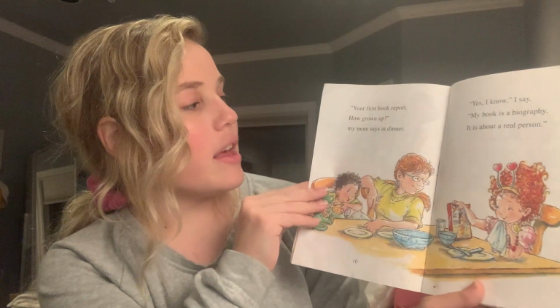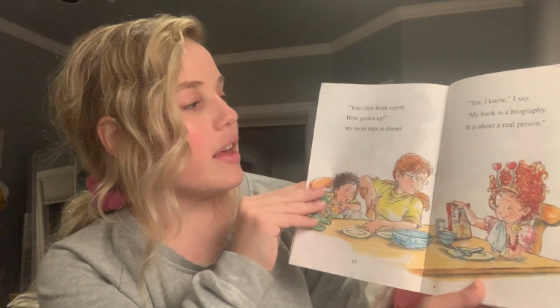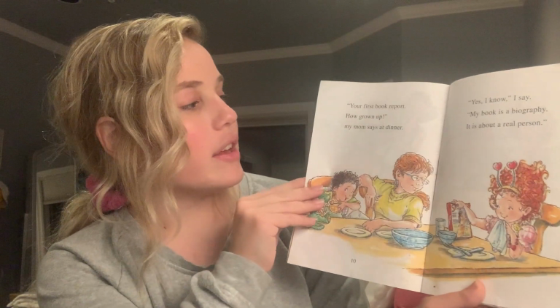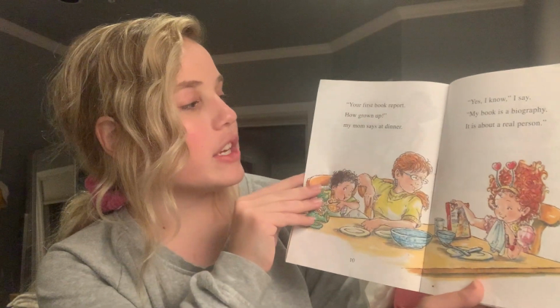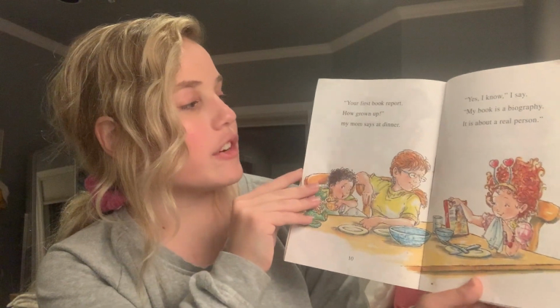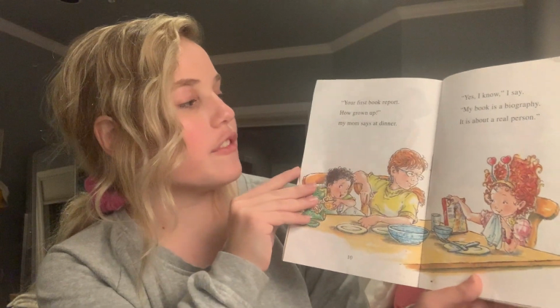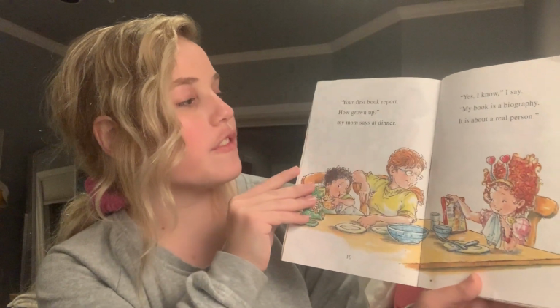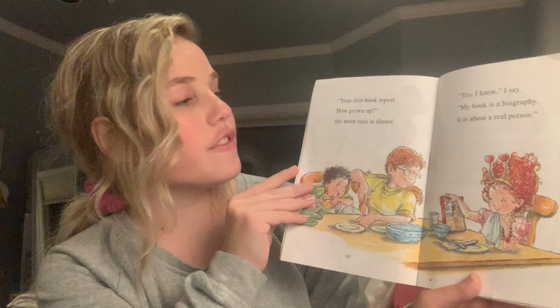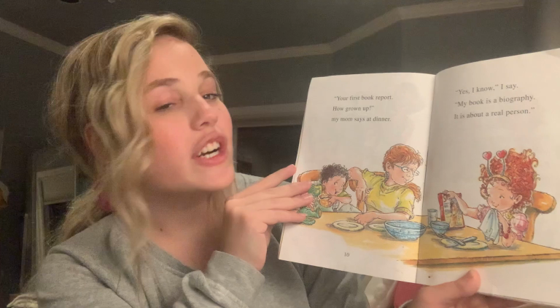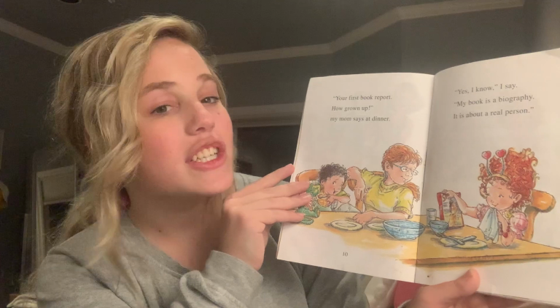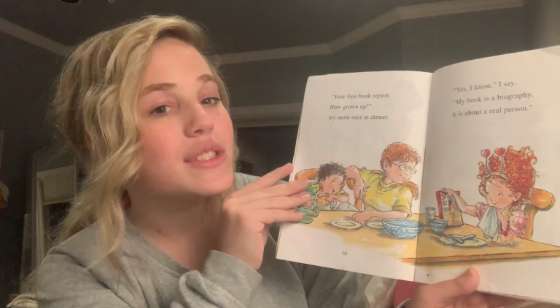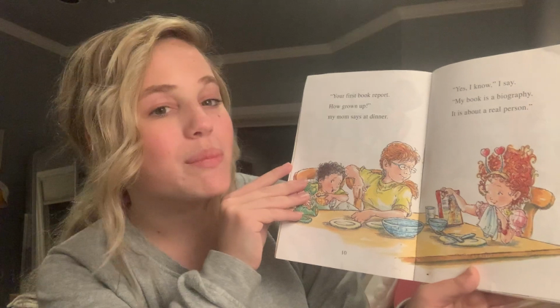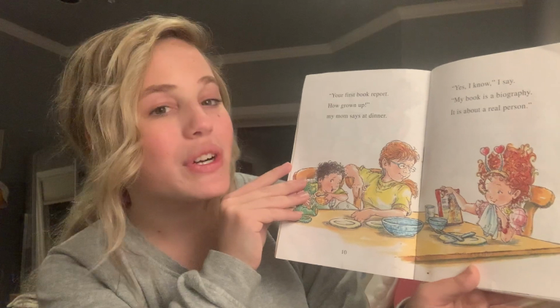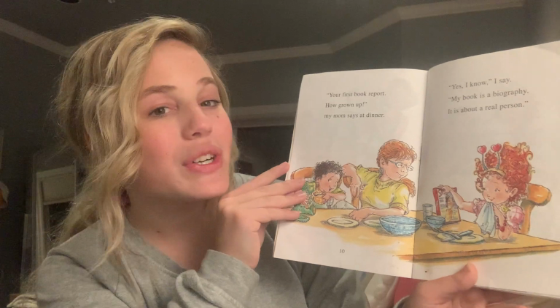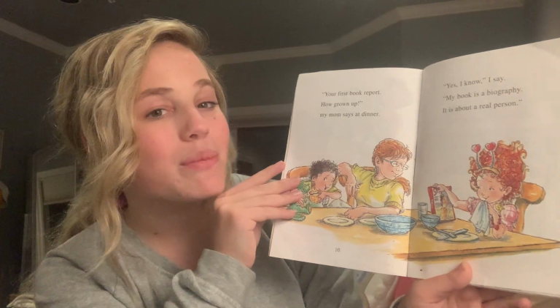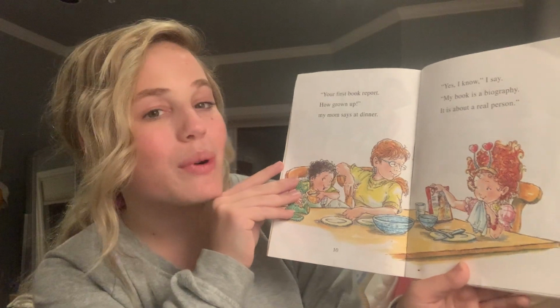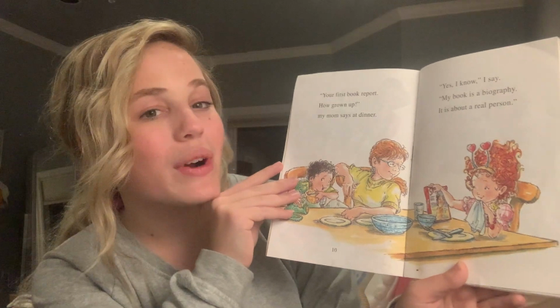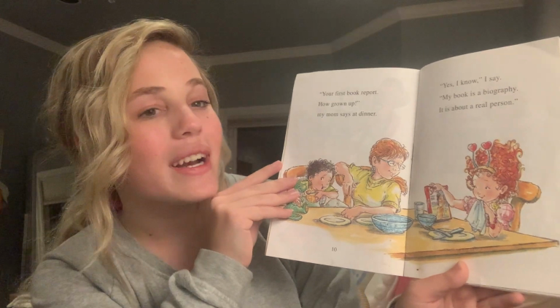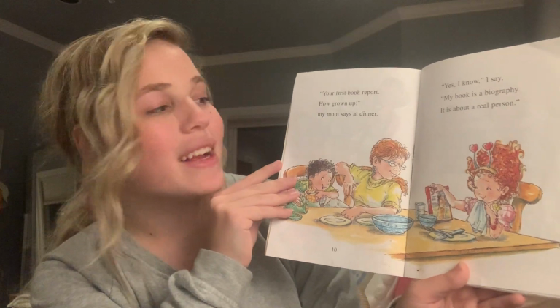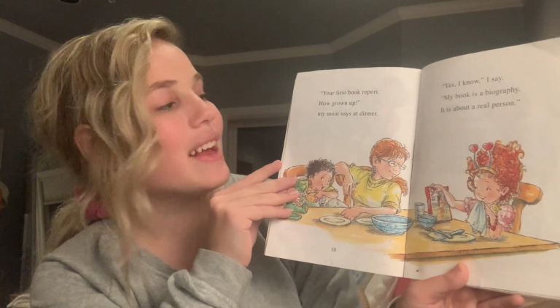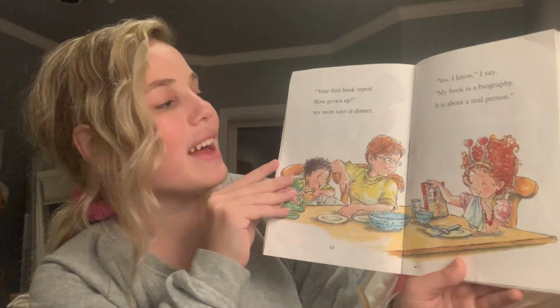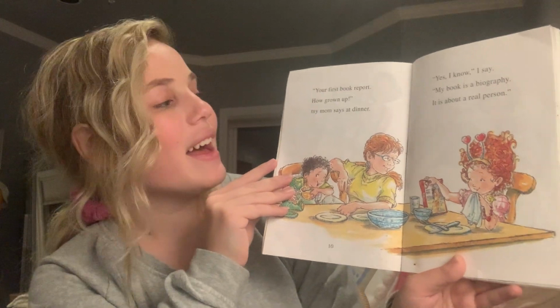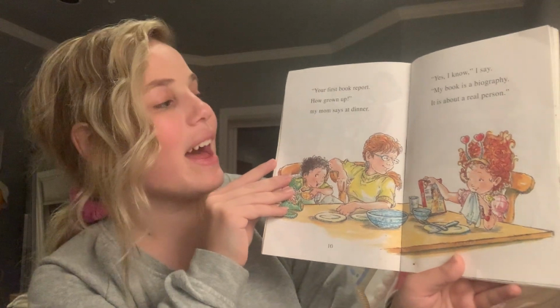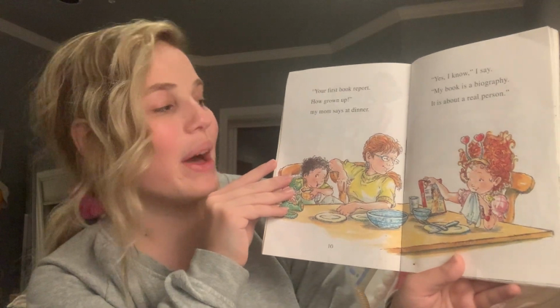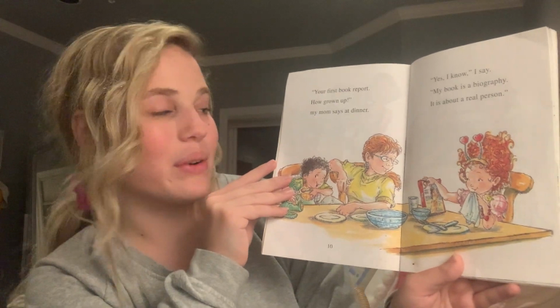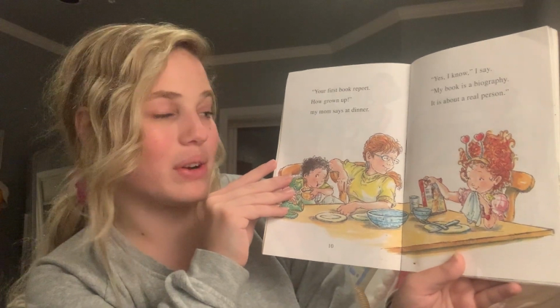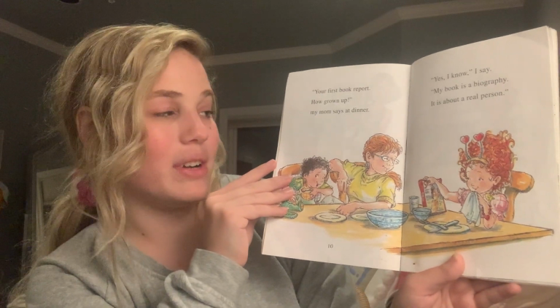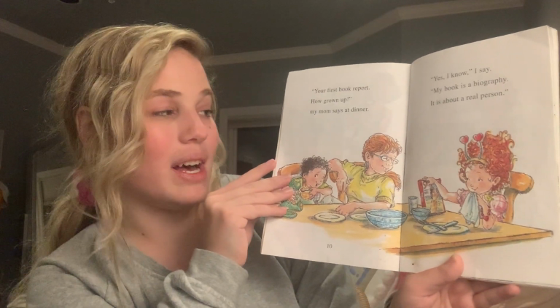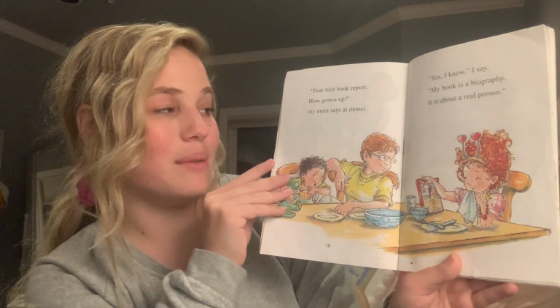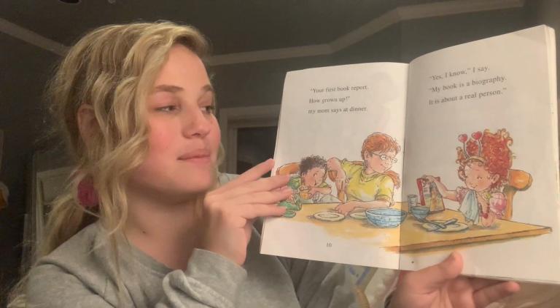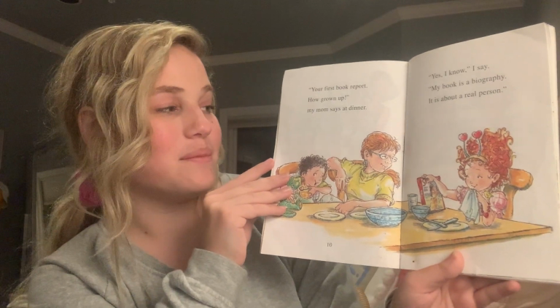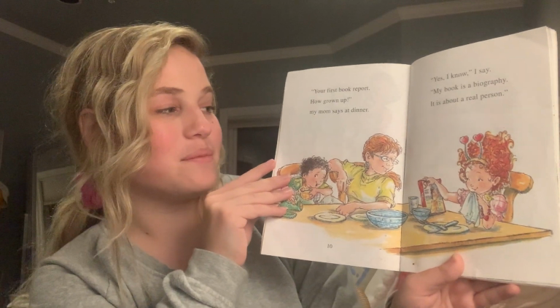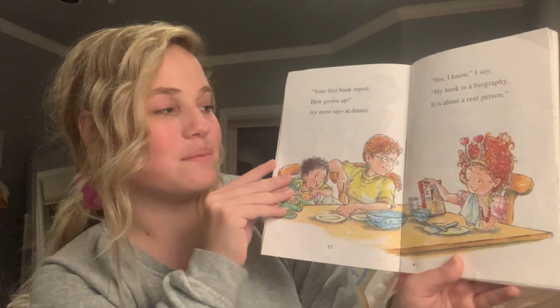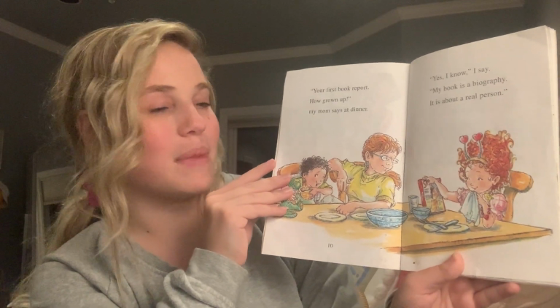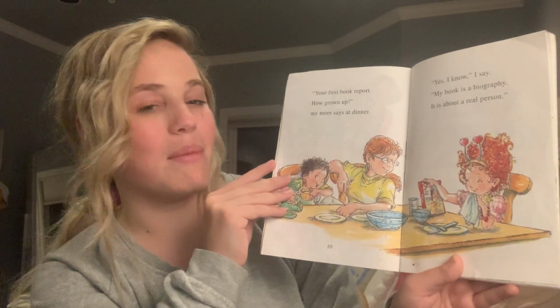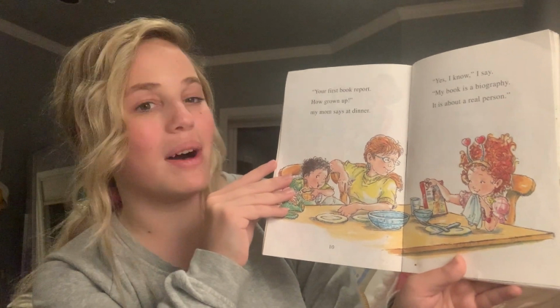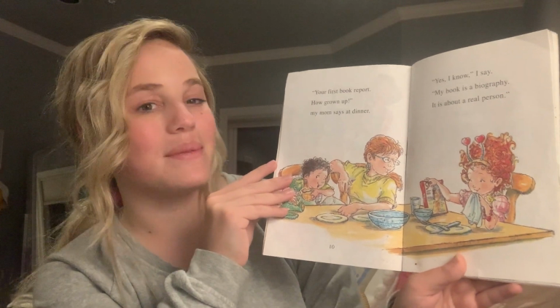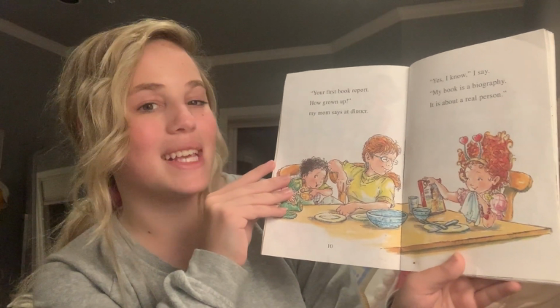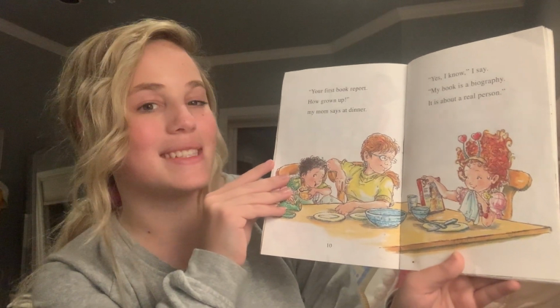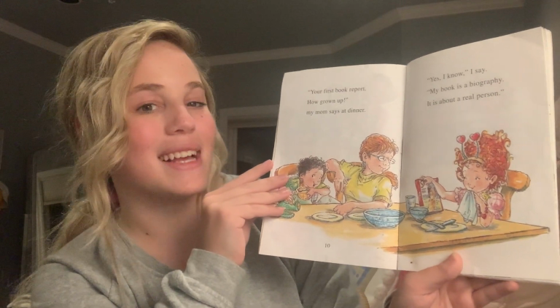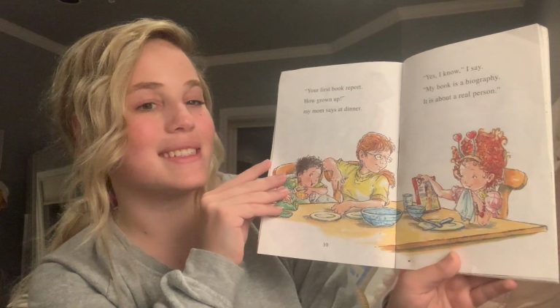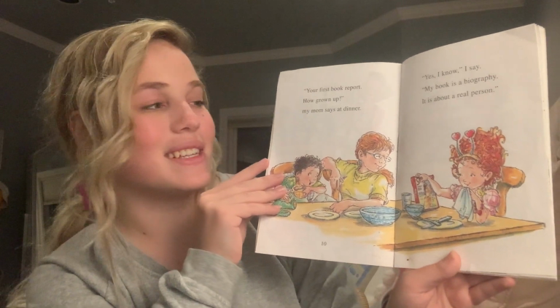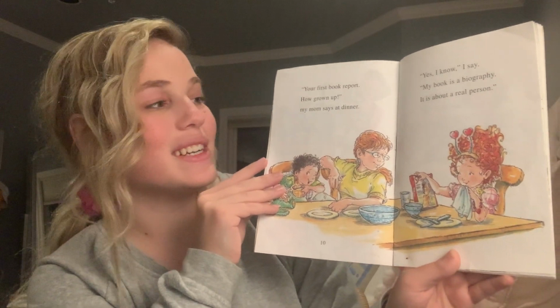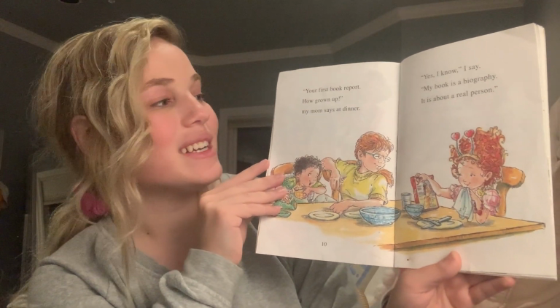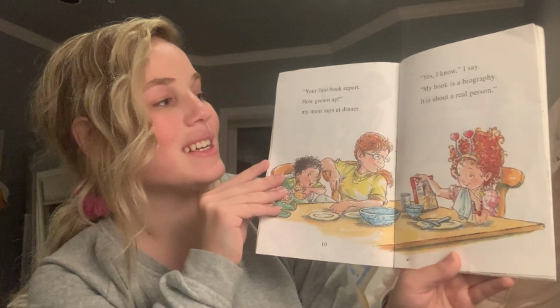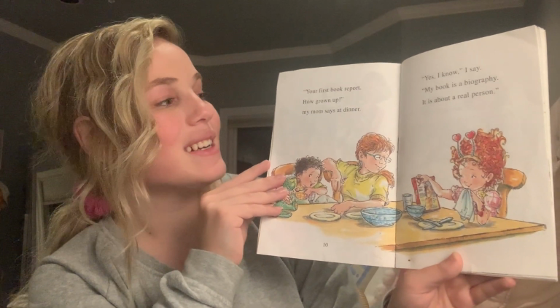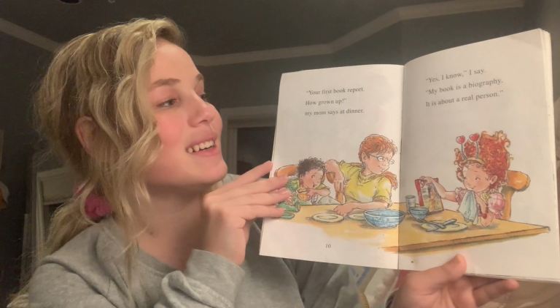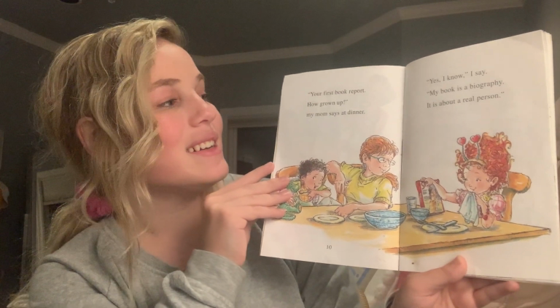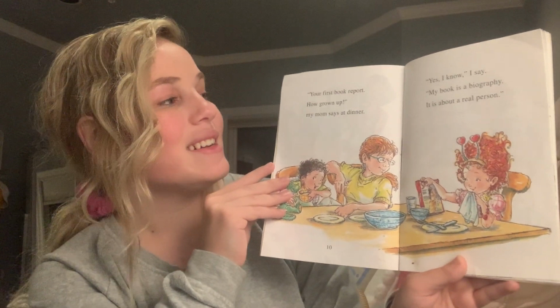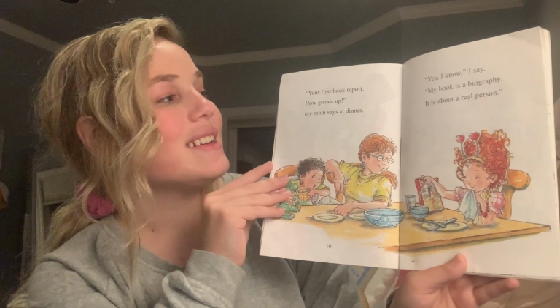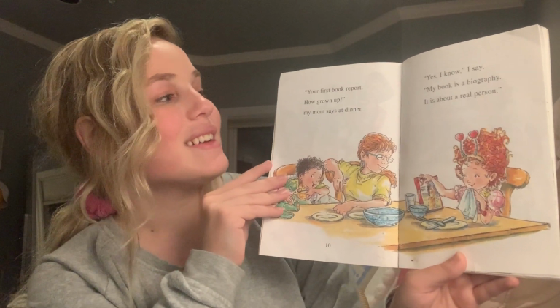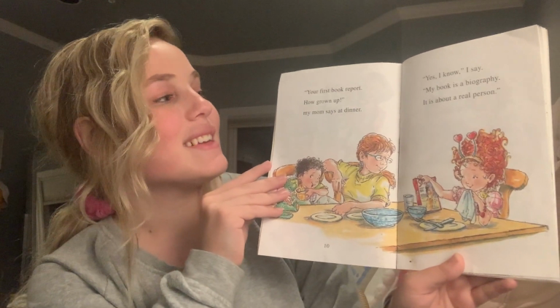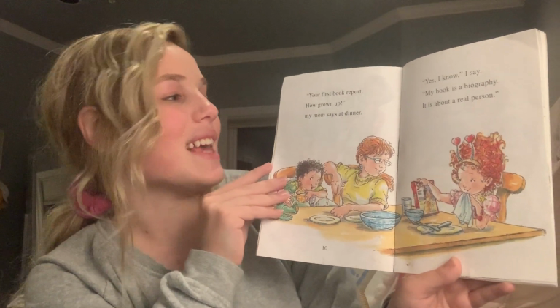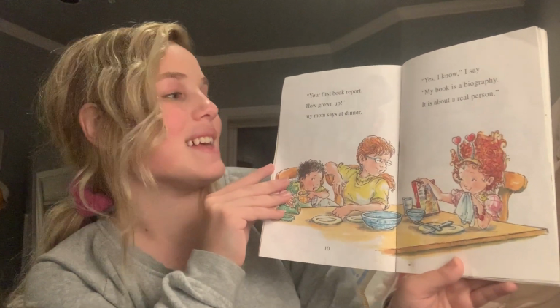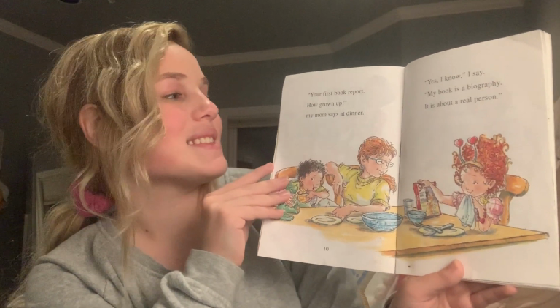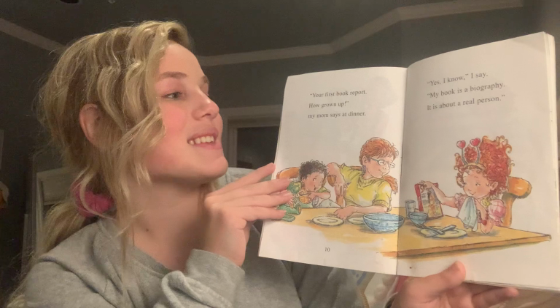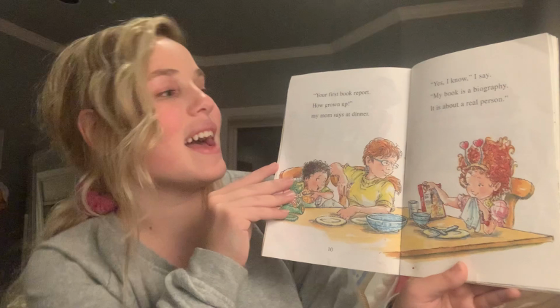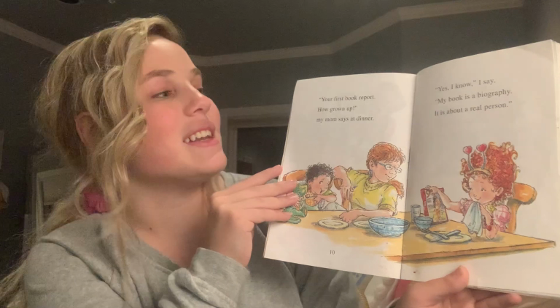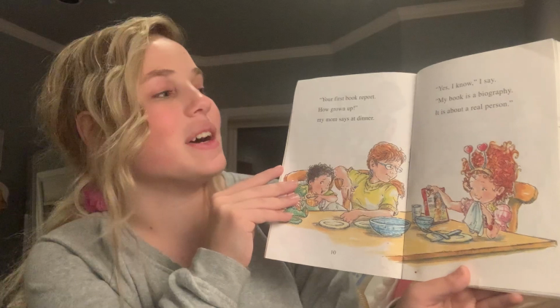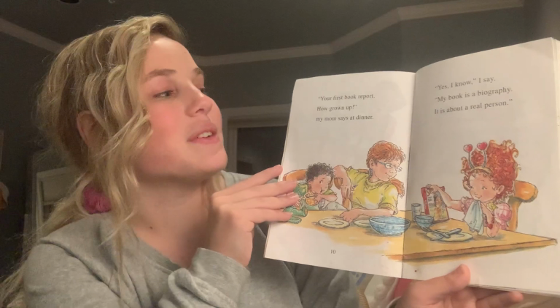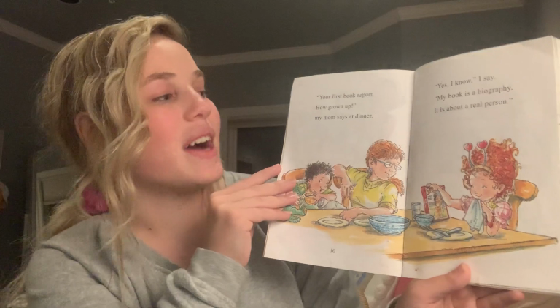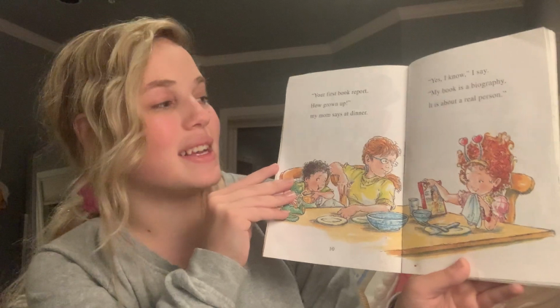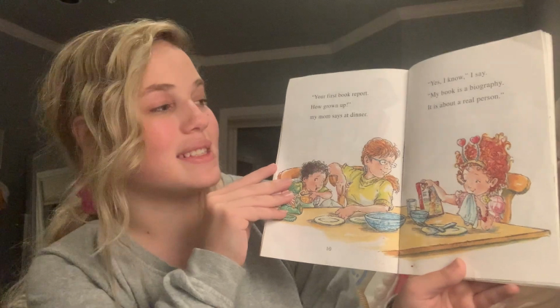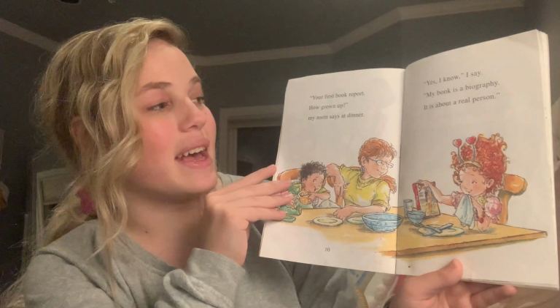Your first book report? How grown up, my mom says at dinner. Yes, I know, I say.